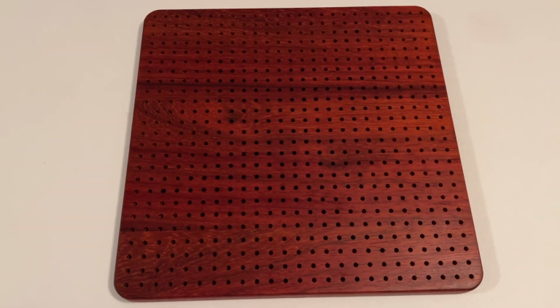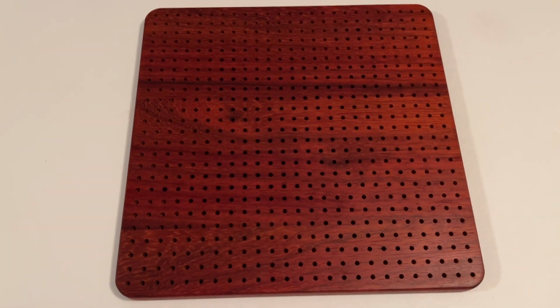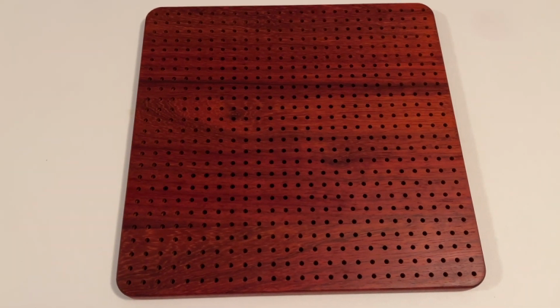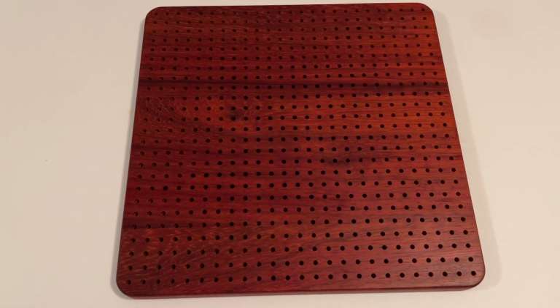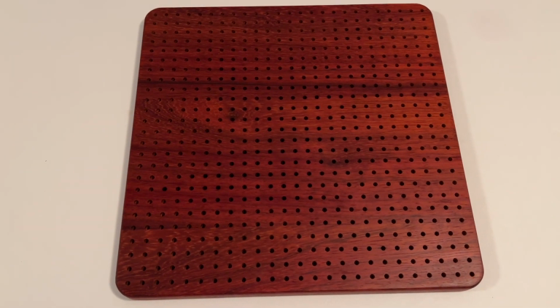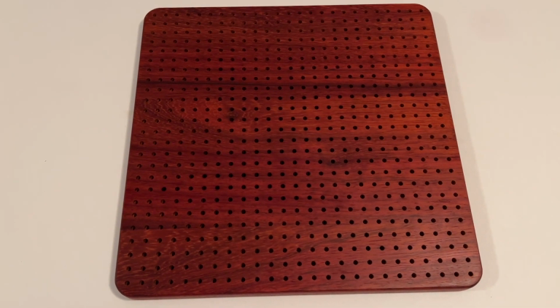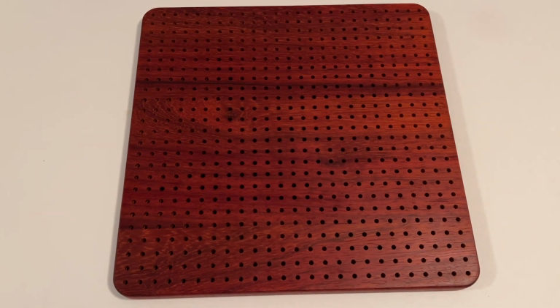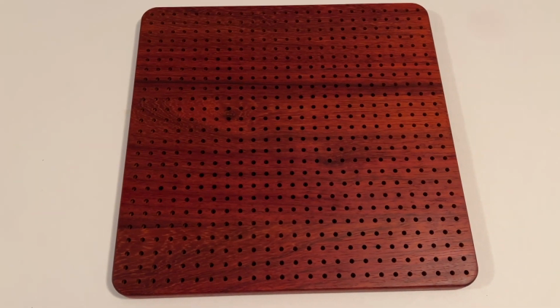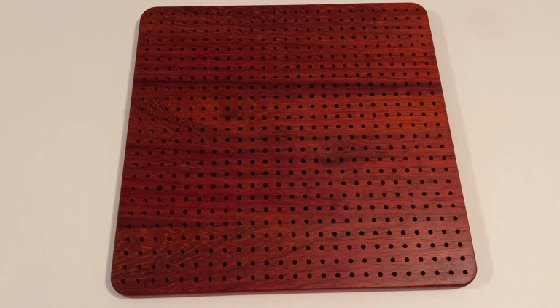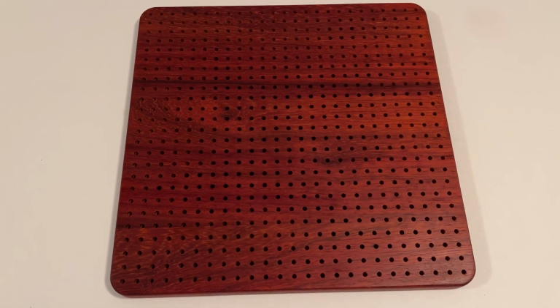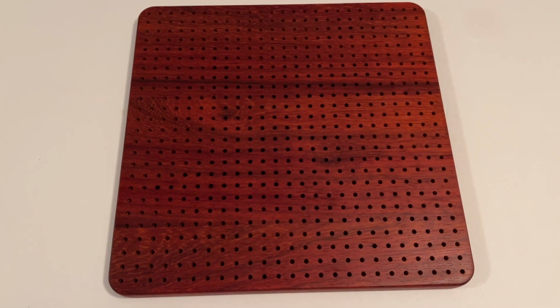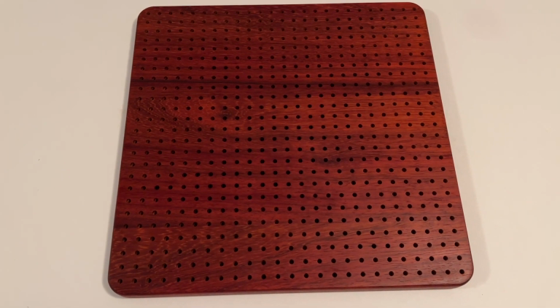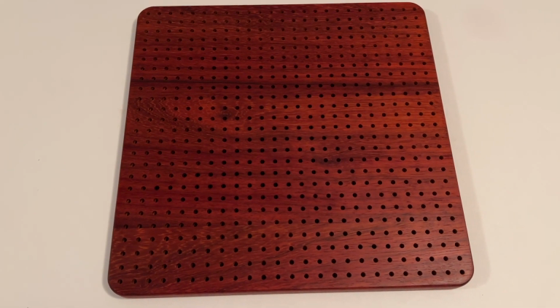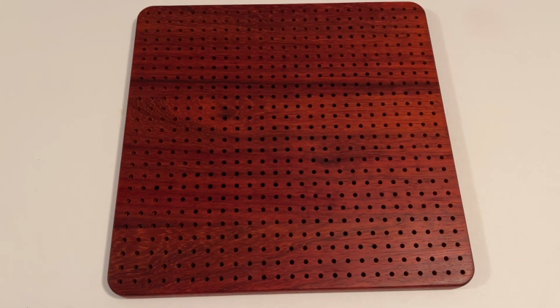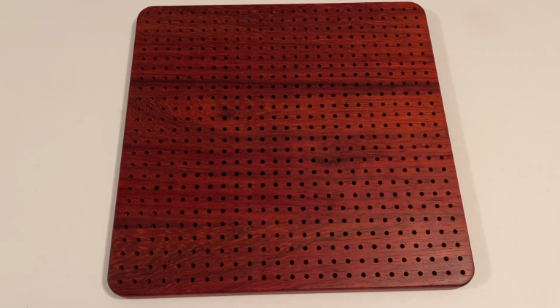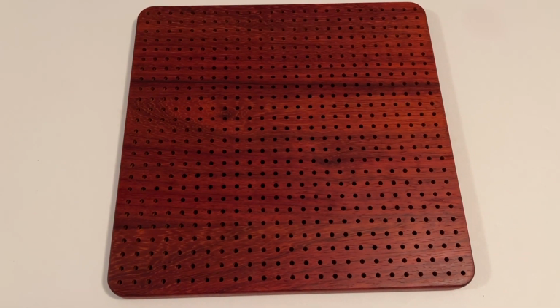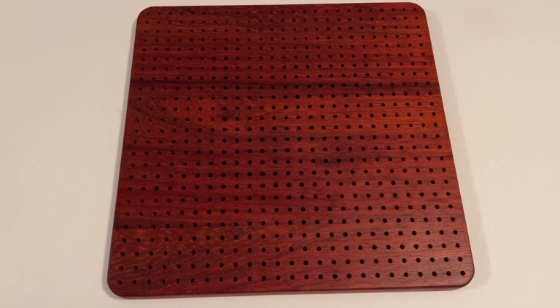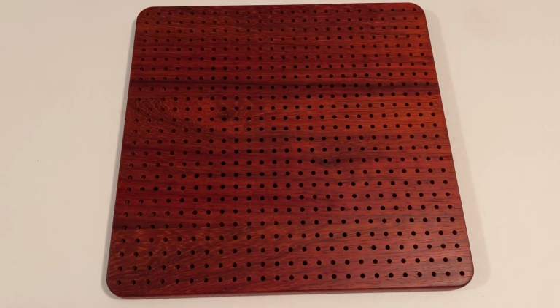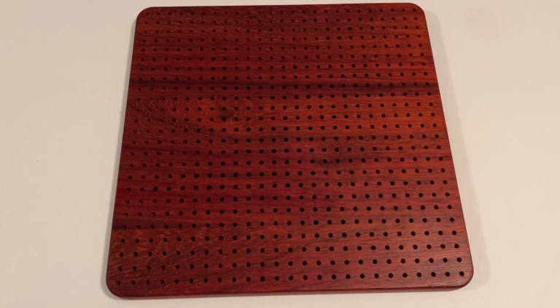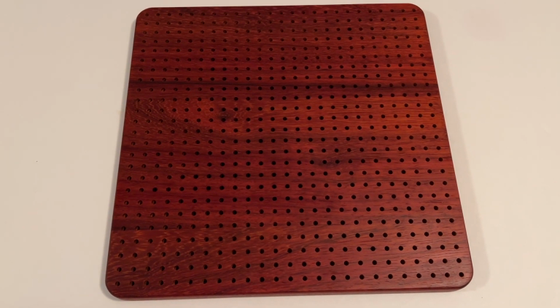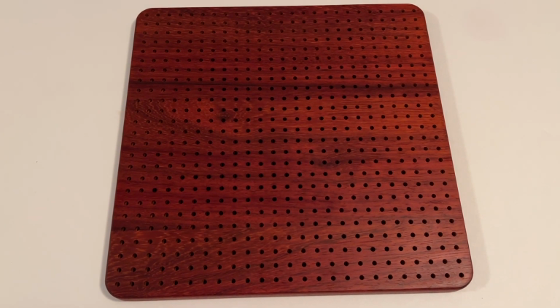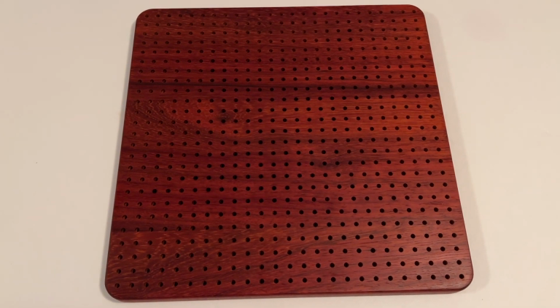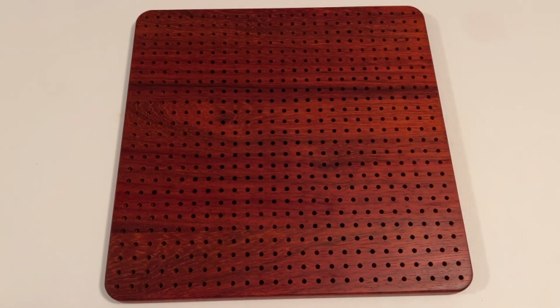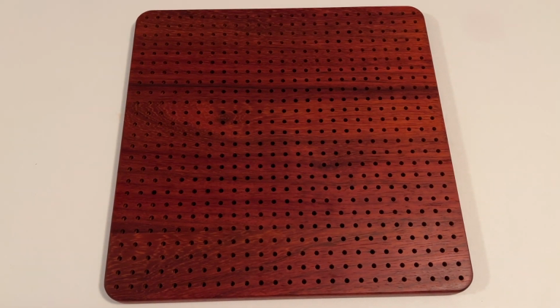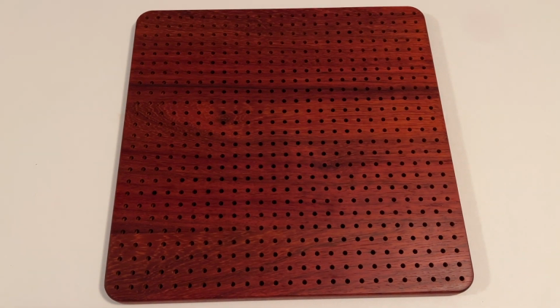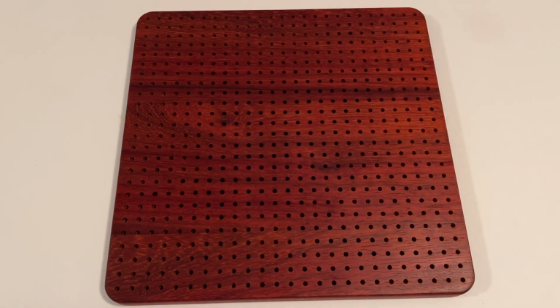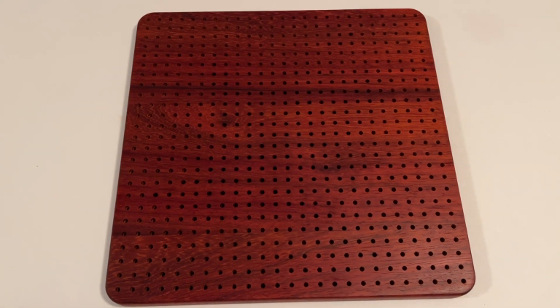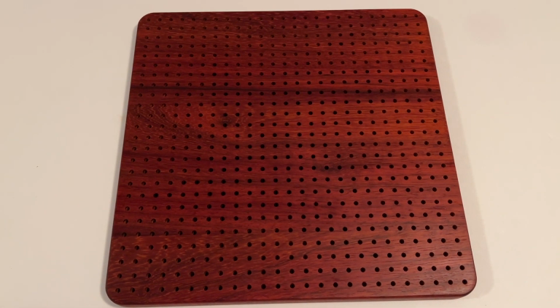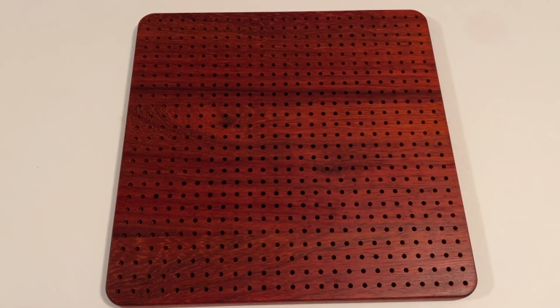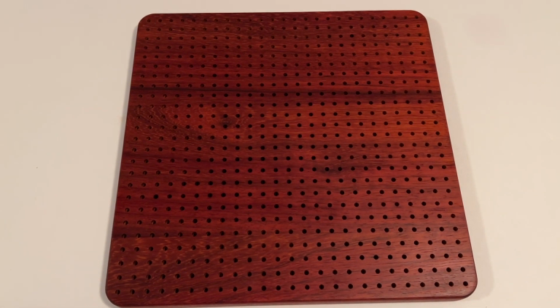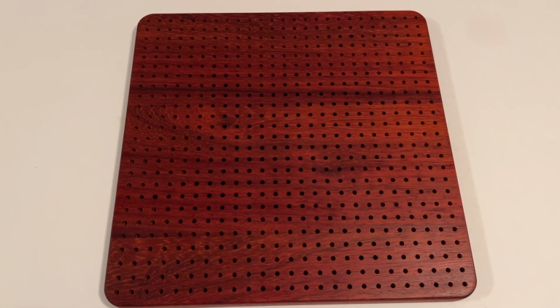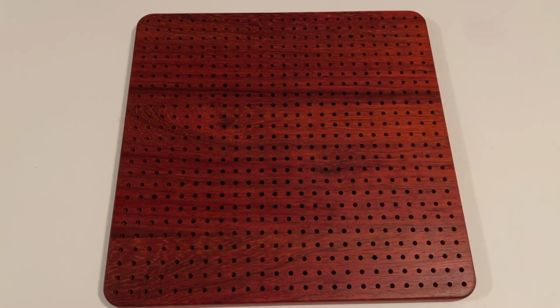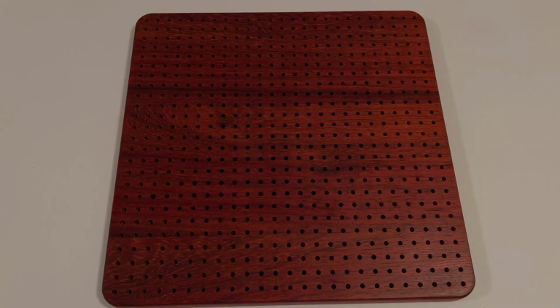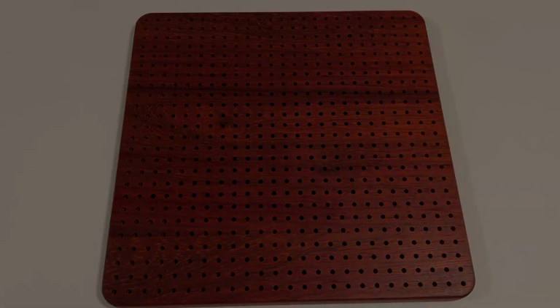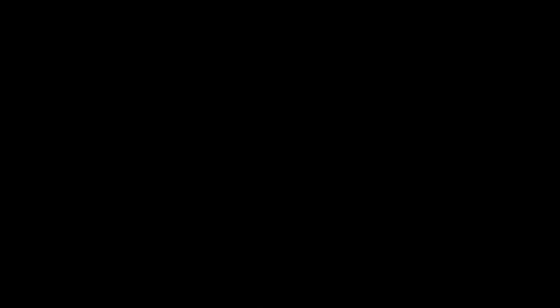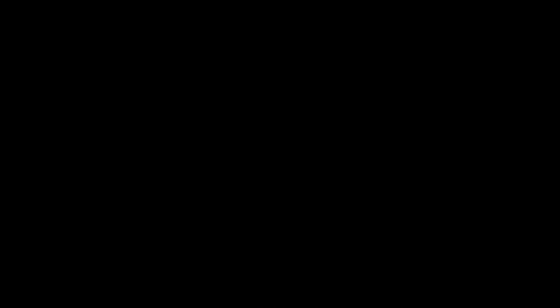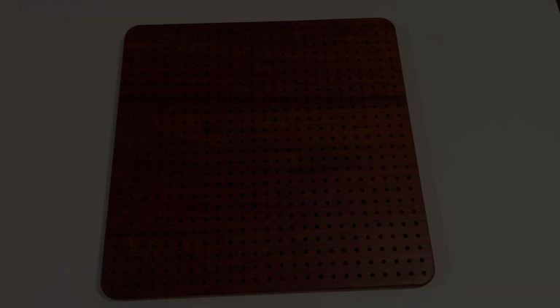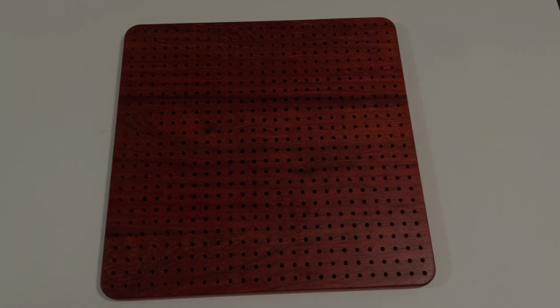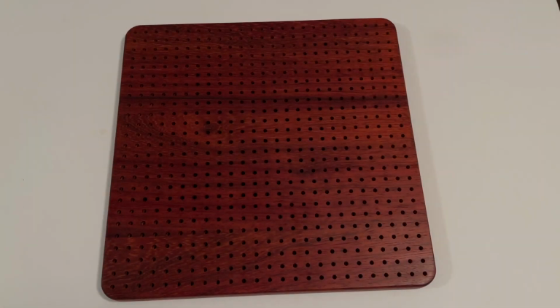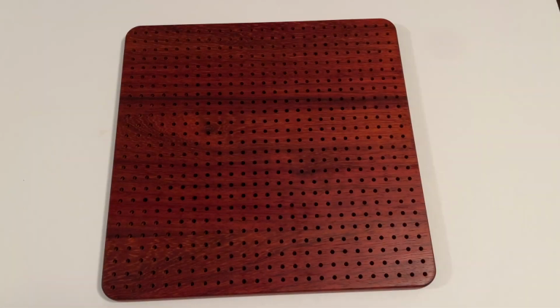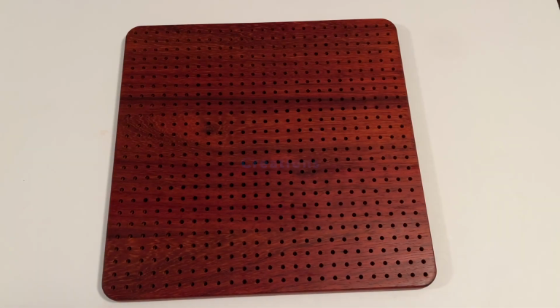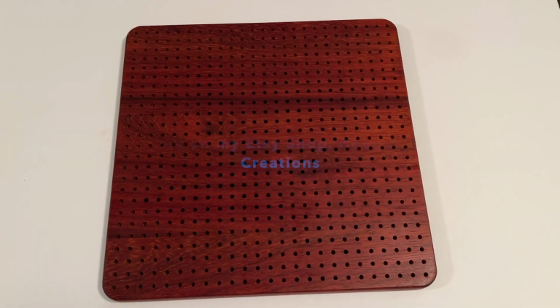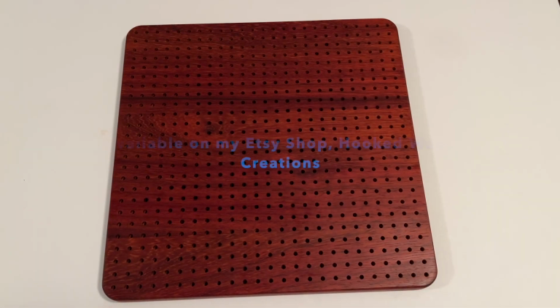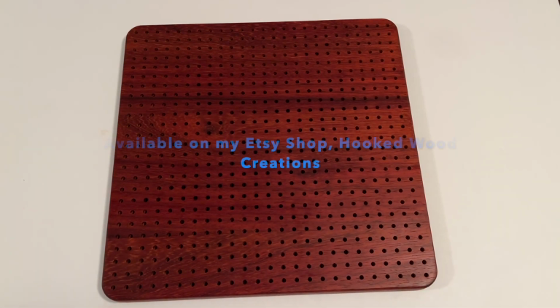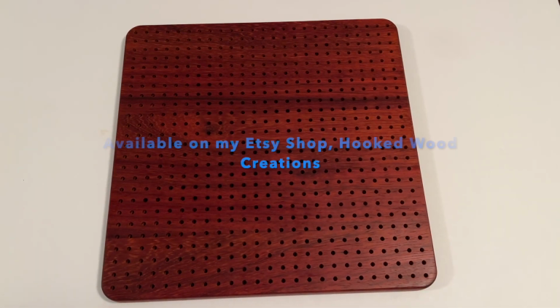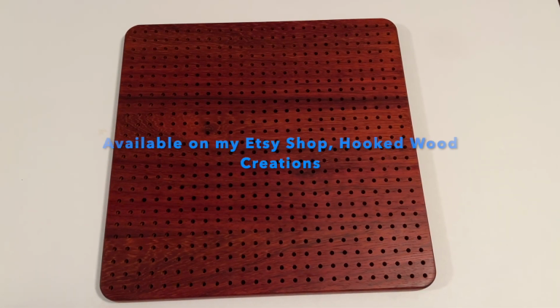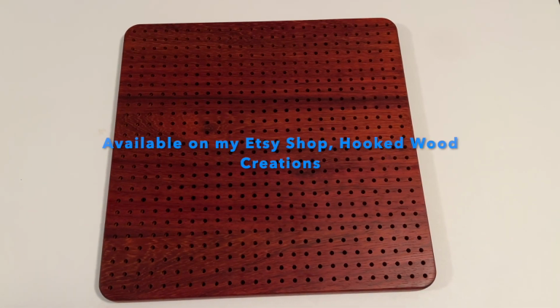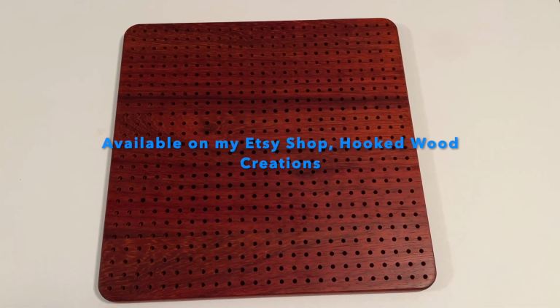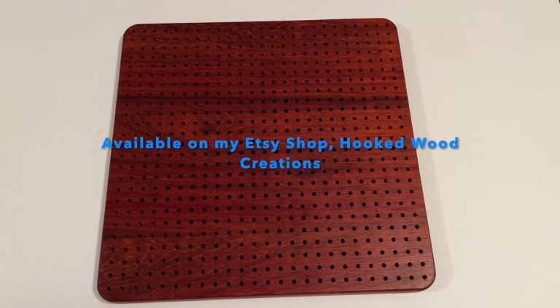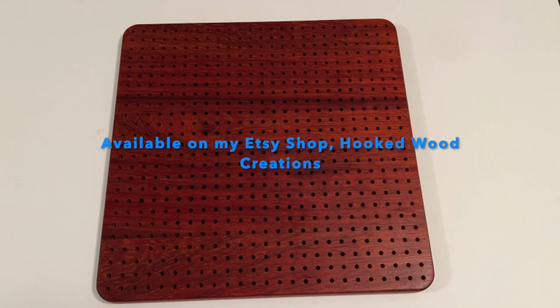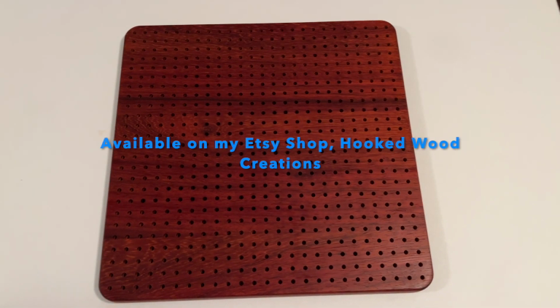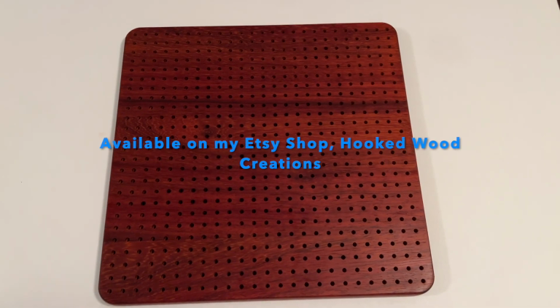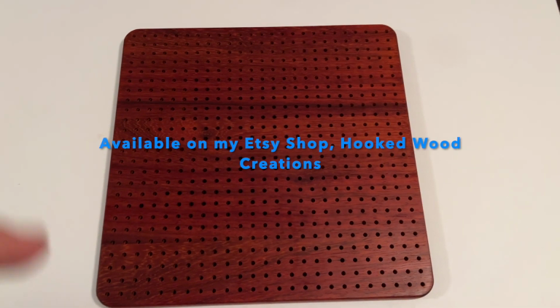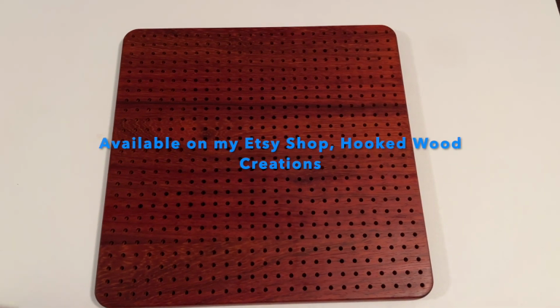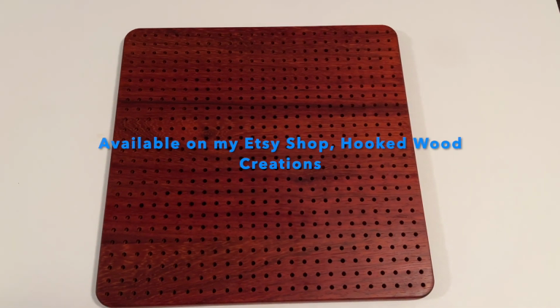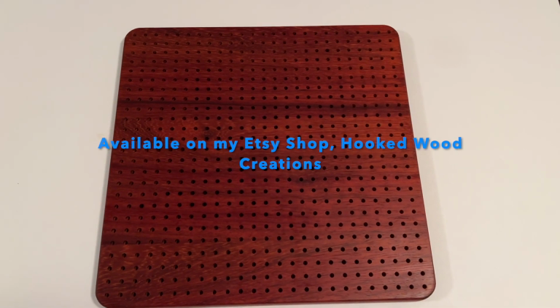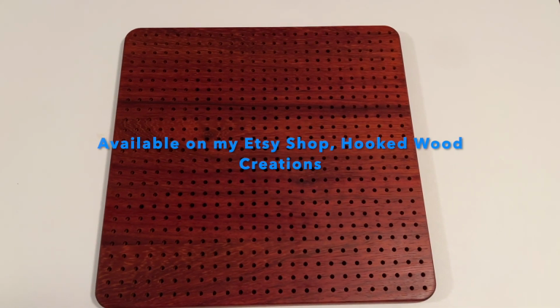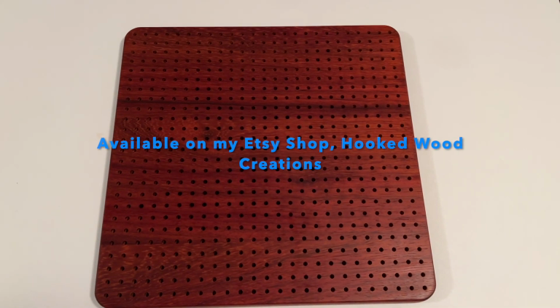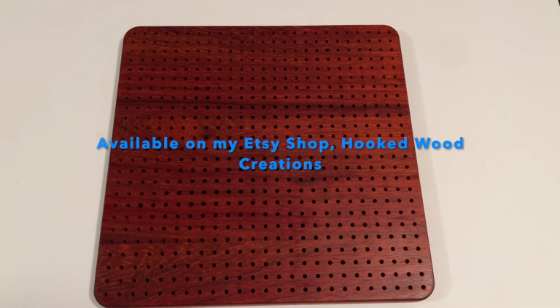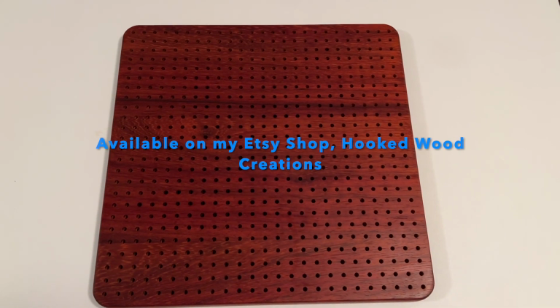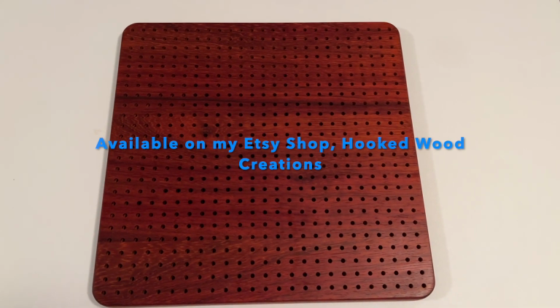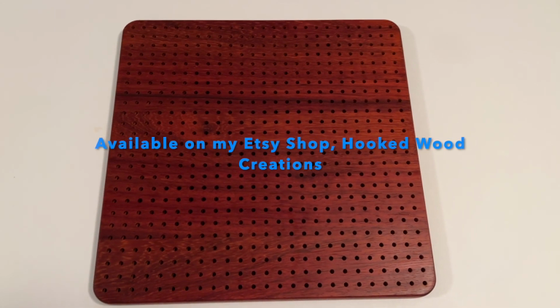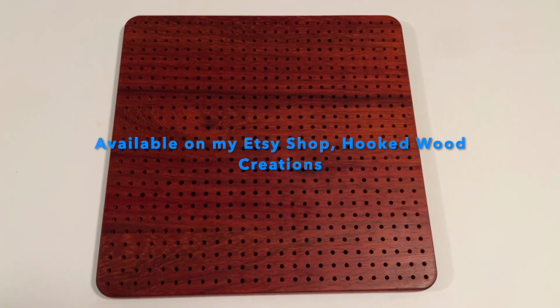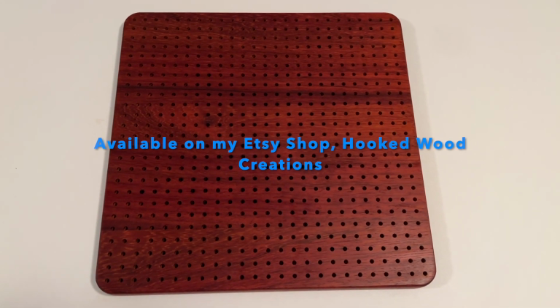It comes standard with 20 pins, but extra pins are available. This one's in Padauk and it's headed to Washington State.